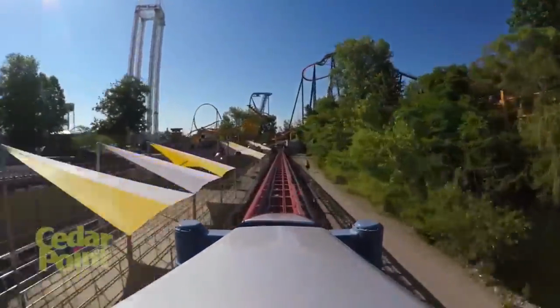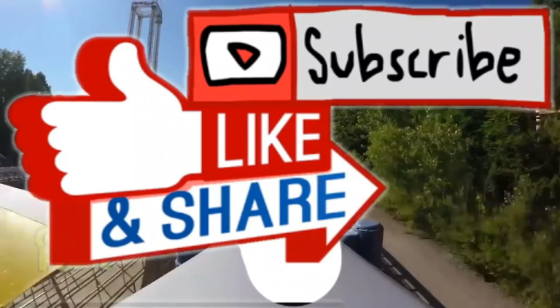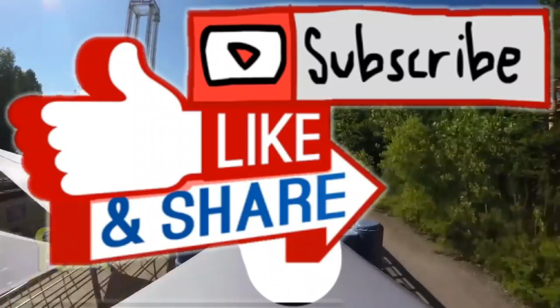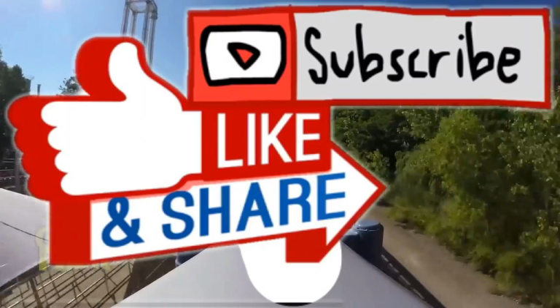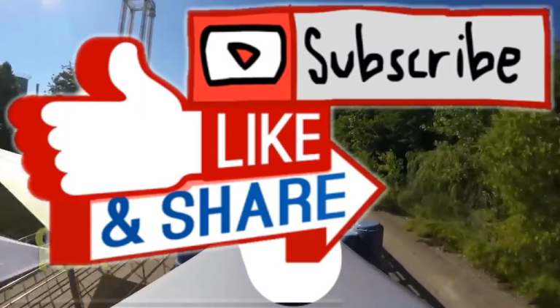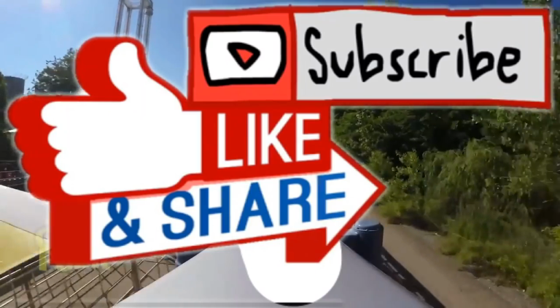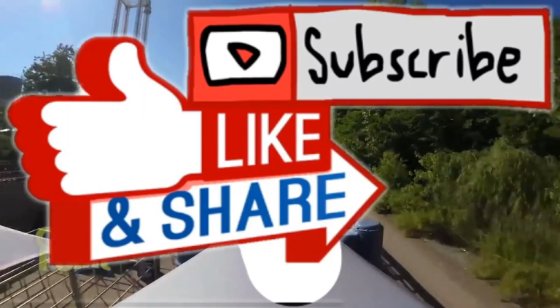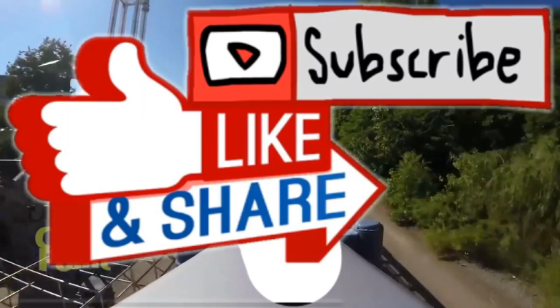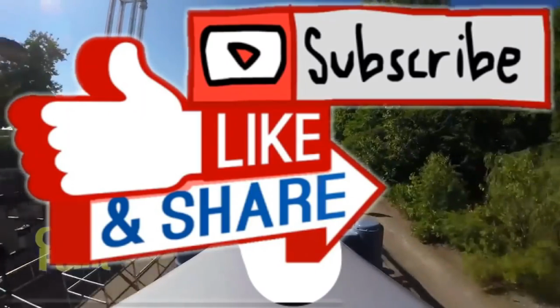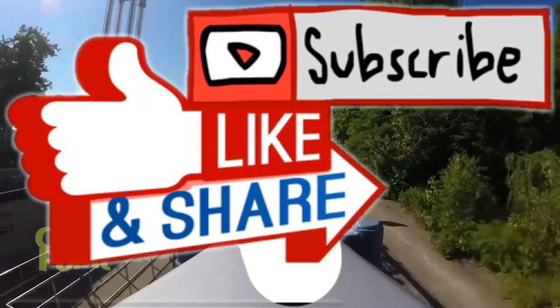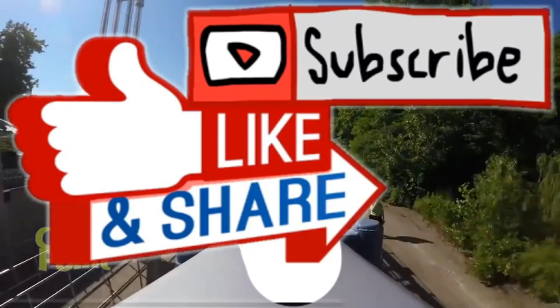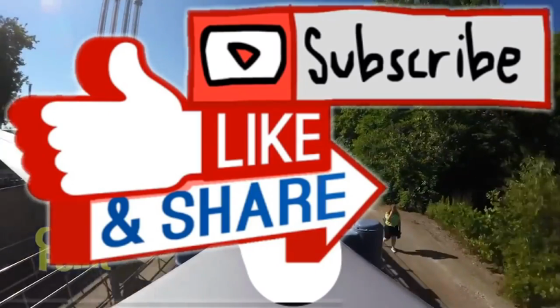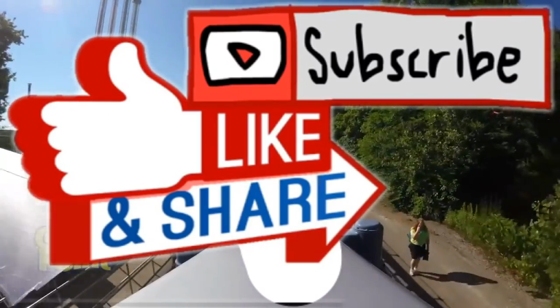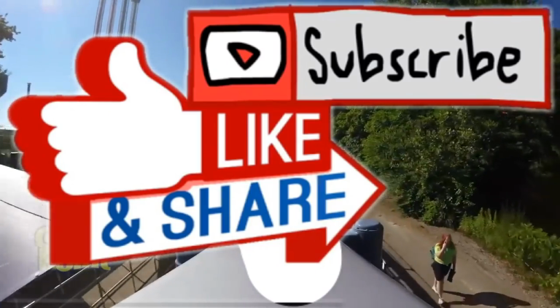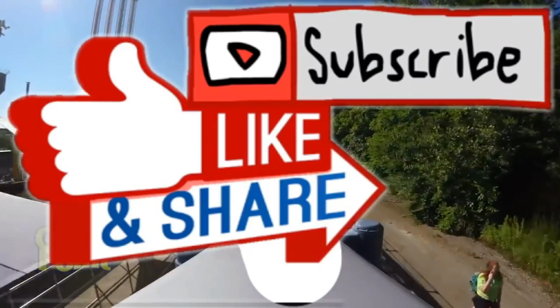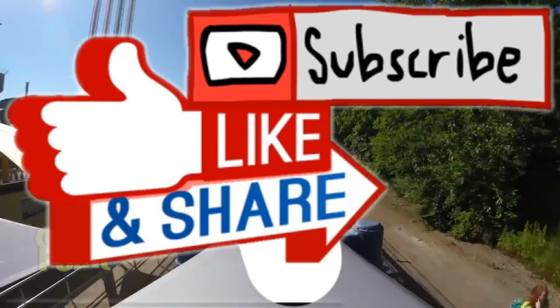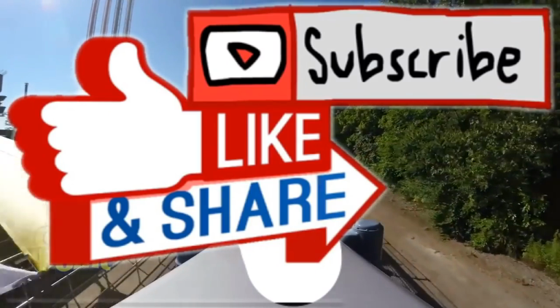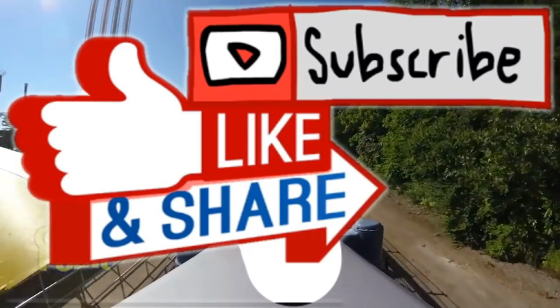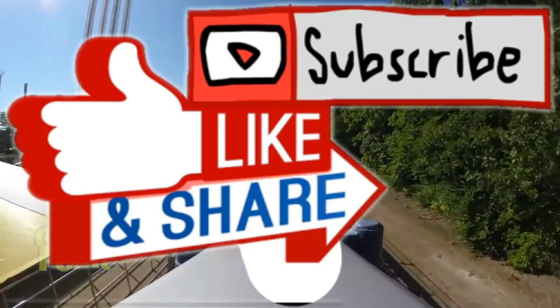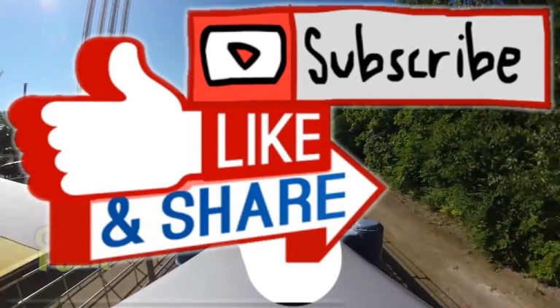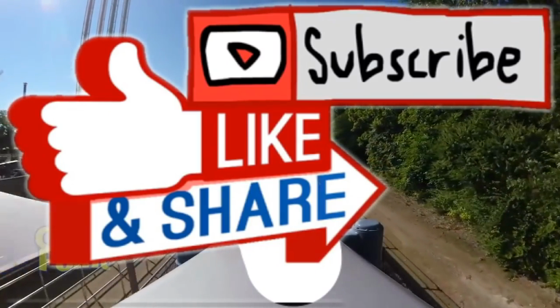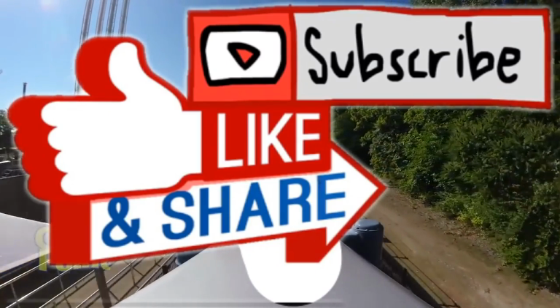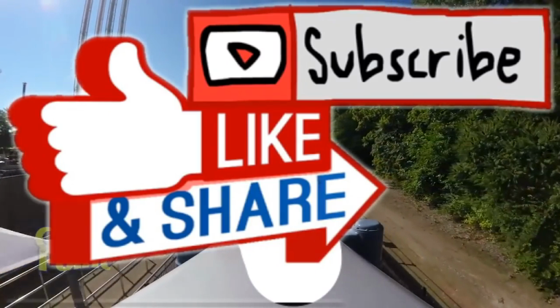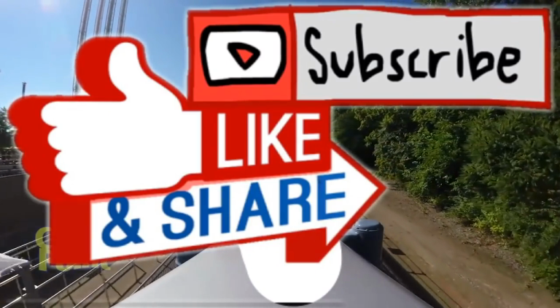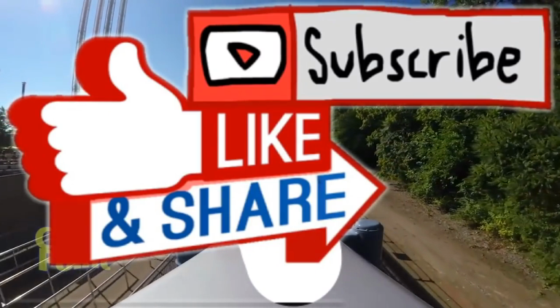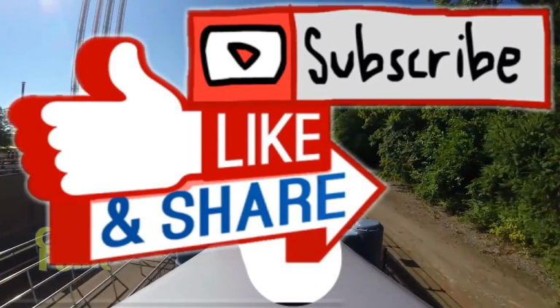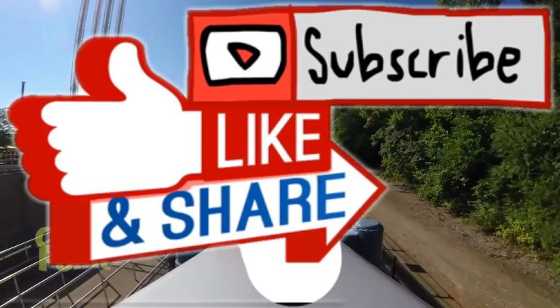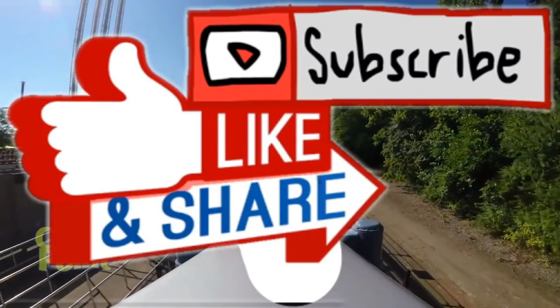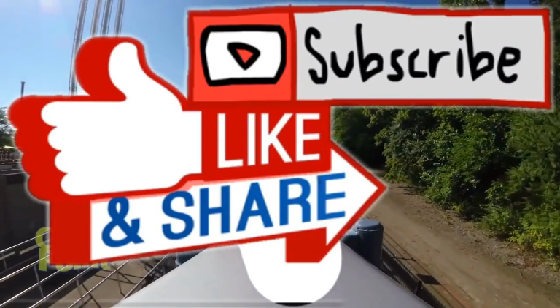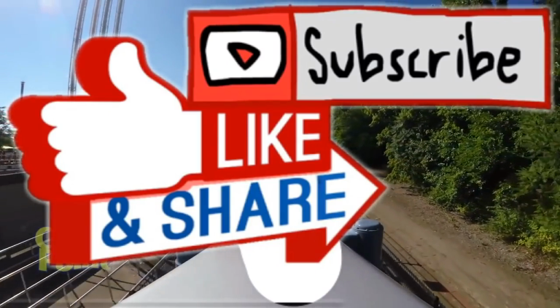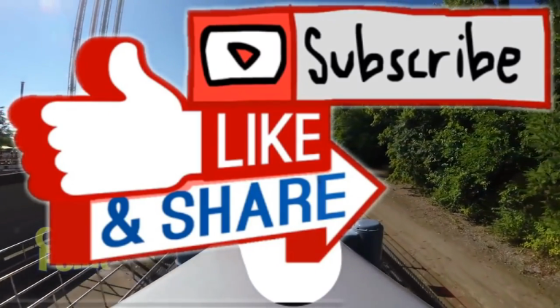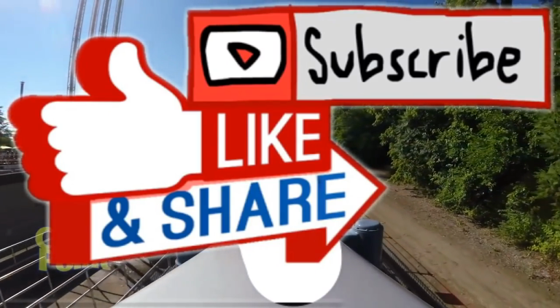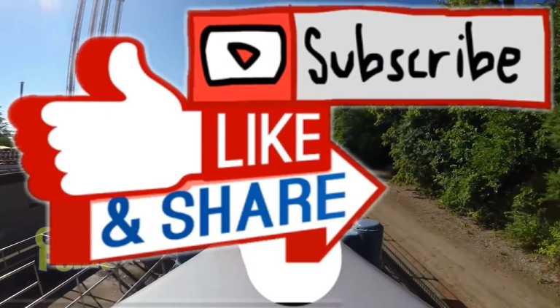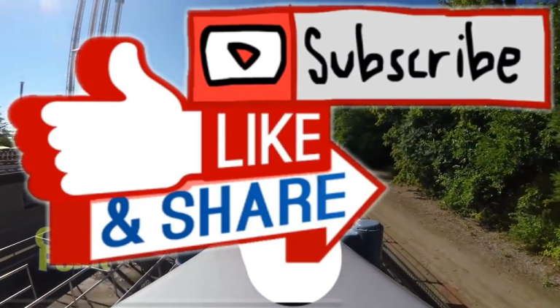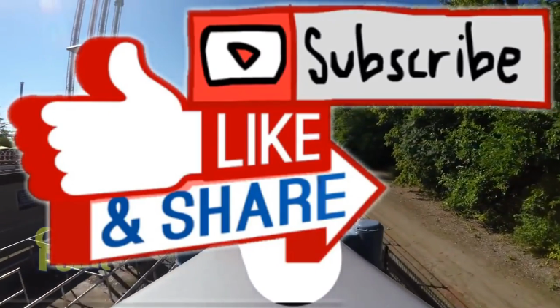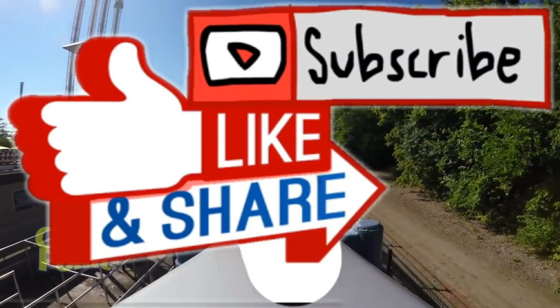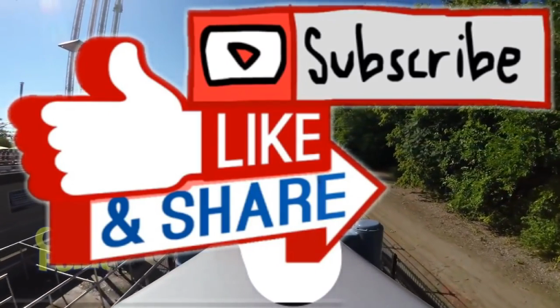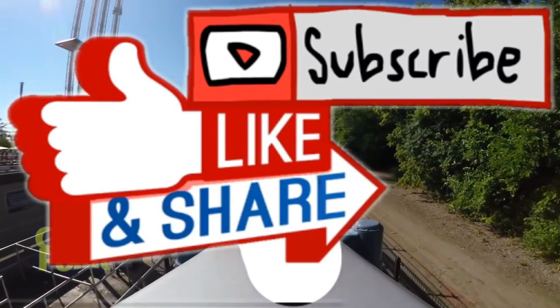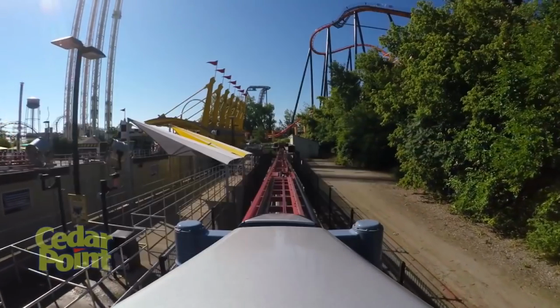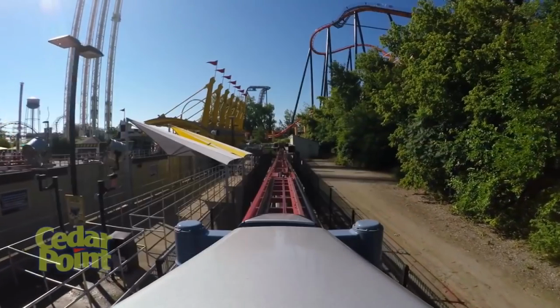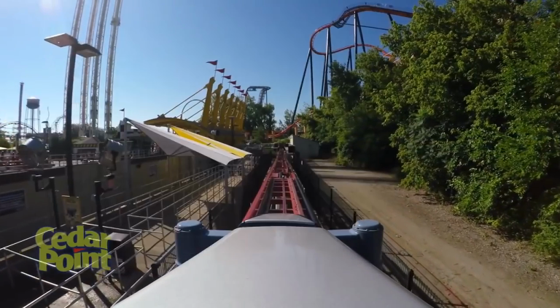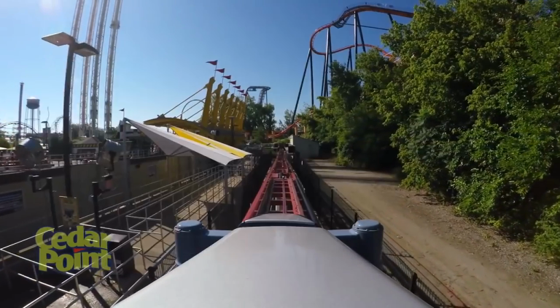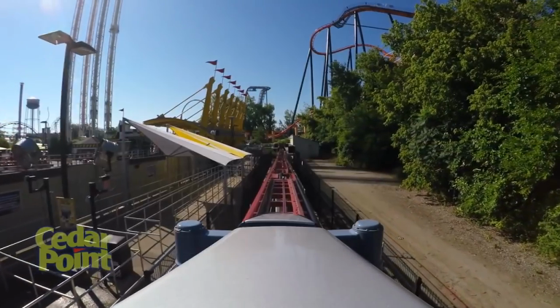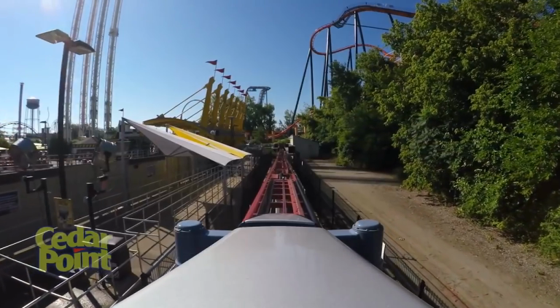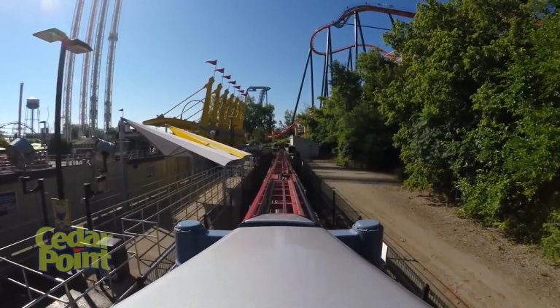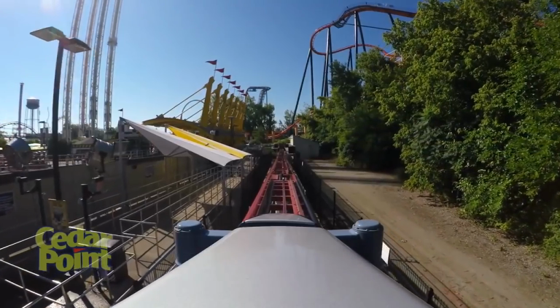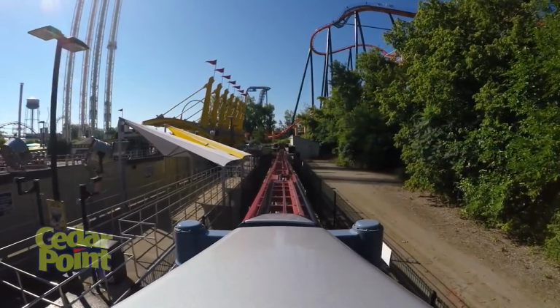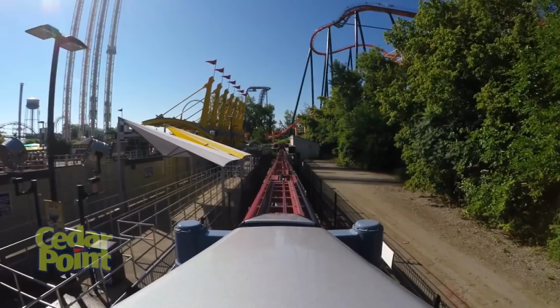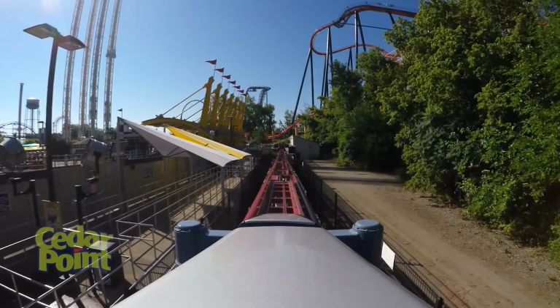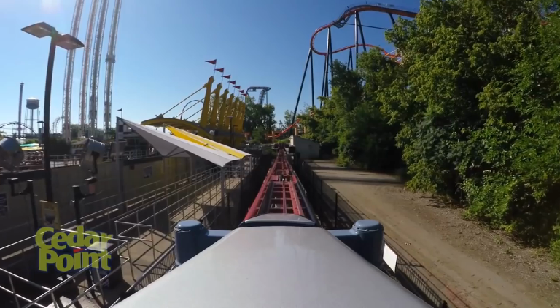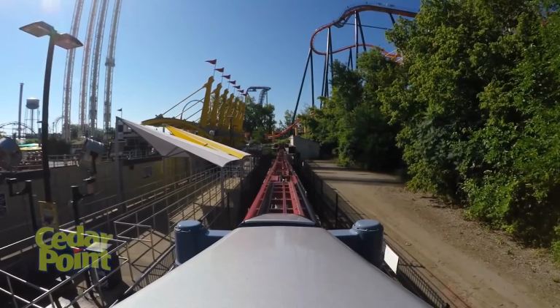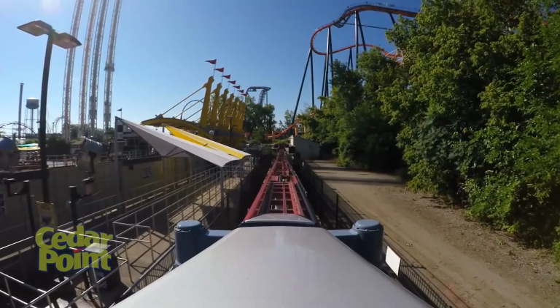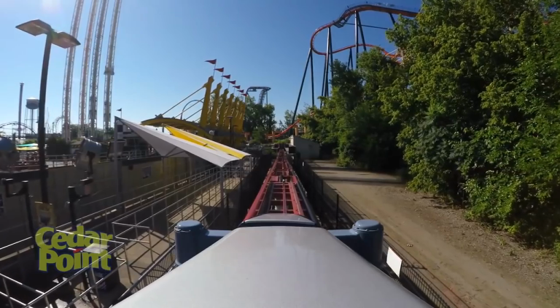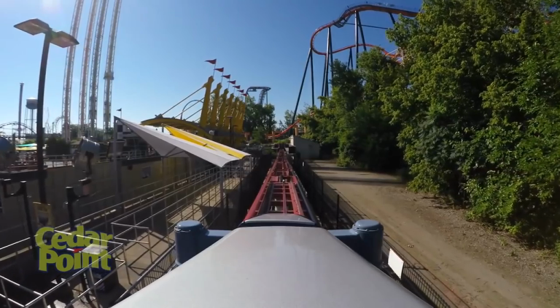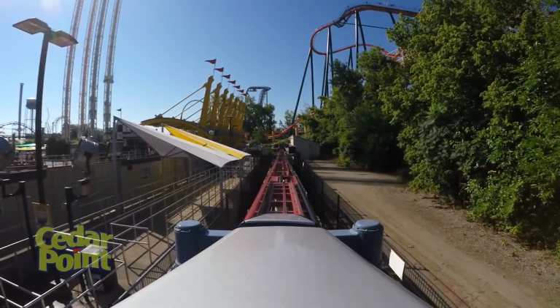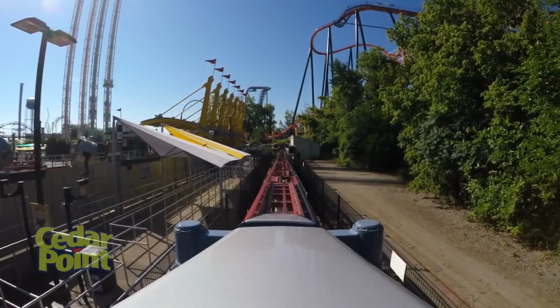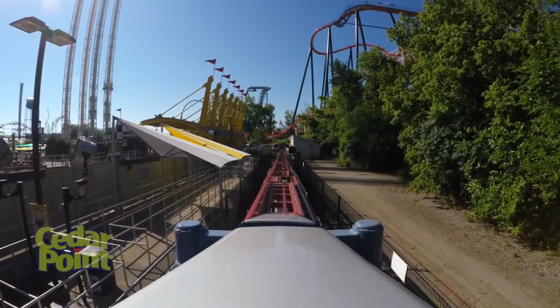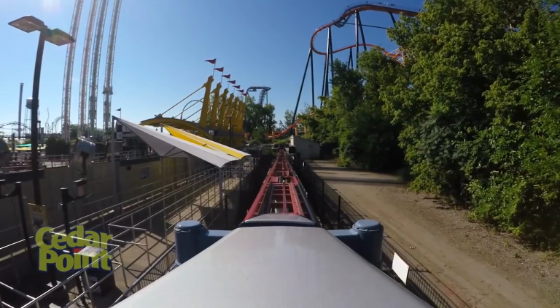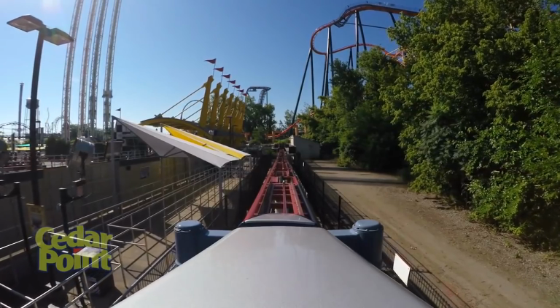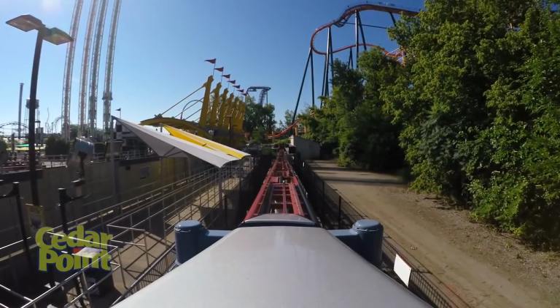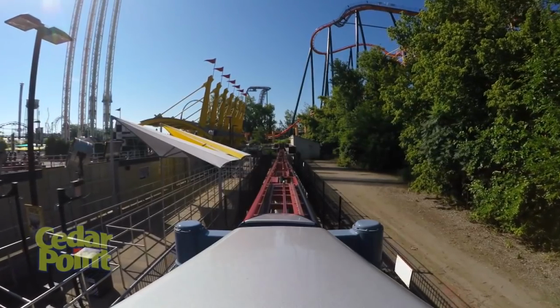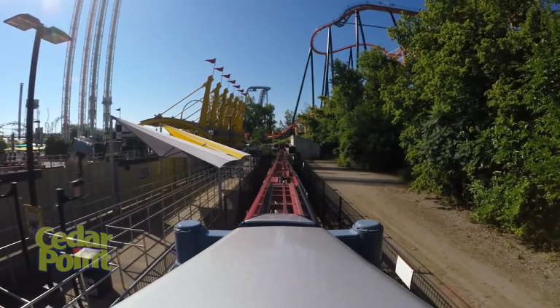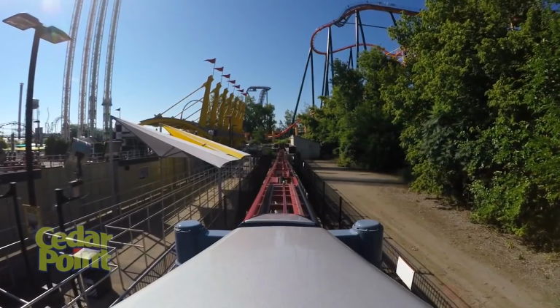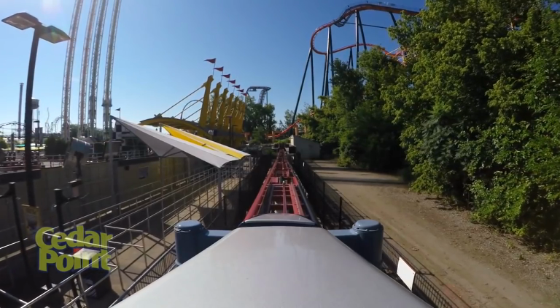Remember, every Monday we'll have a new conspiracy theory video. Smash that like button, subscribe if you haven't, and share this for others to enjoy. Thanks for watching and have a great one — bye!